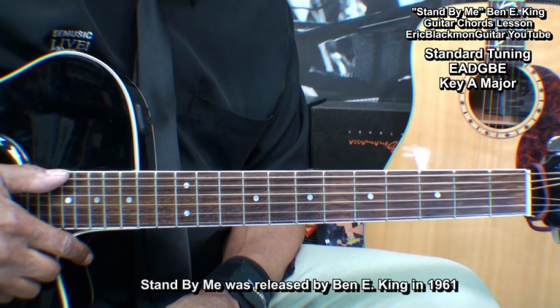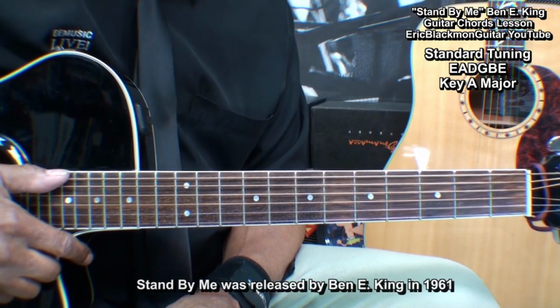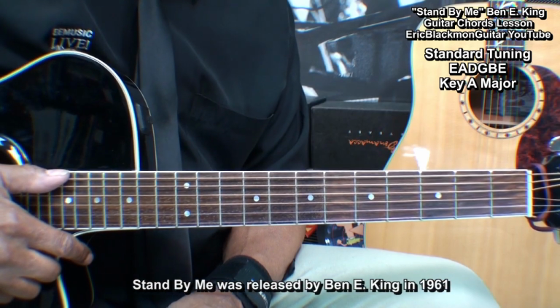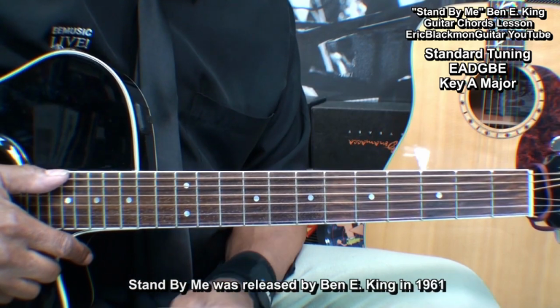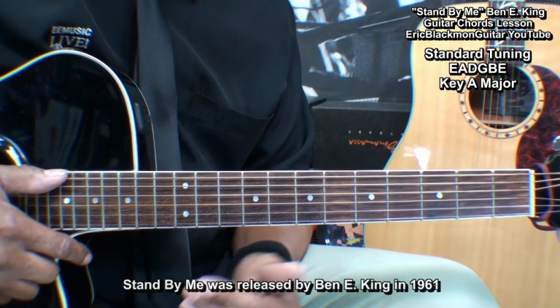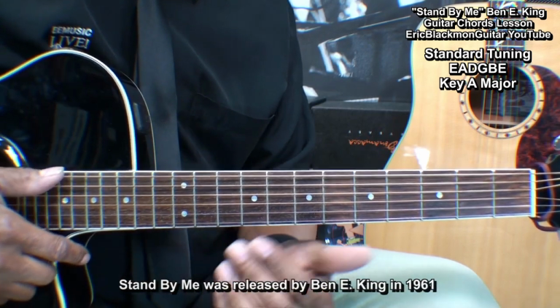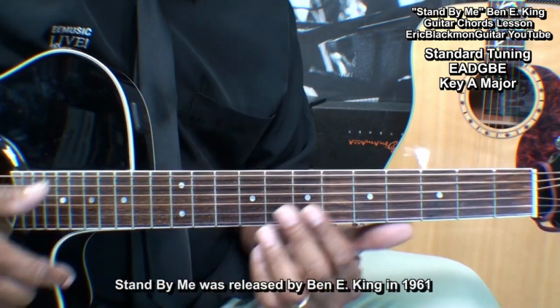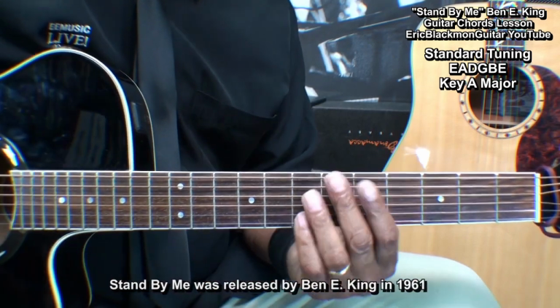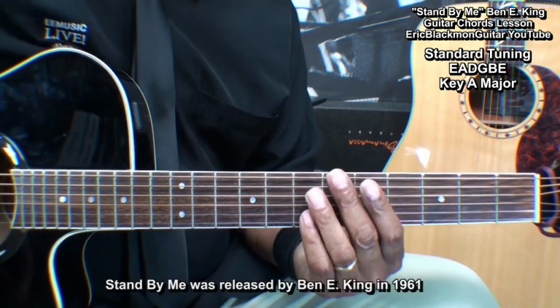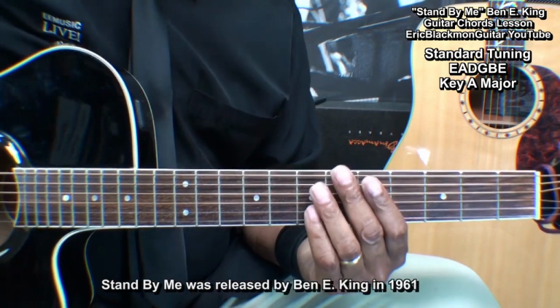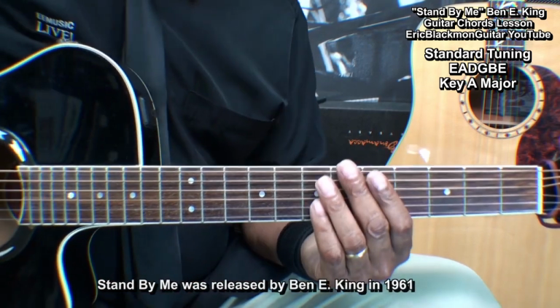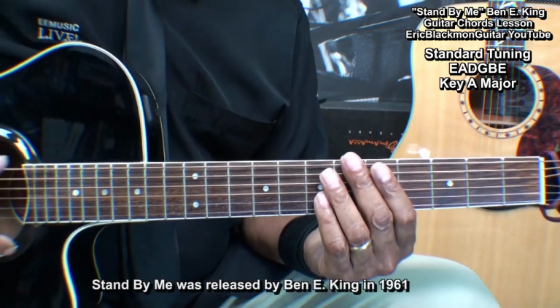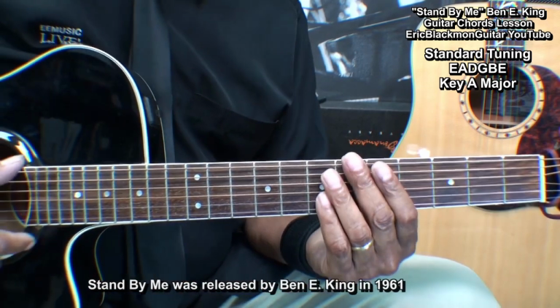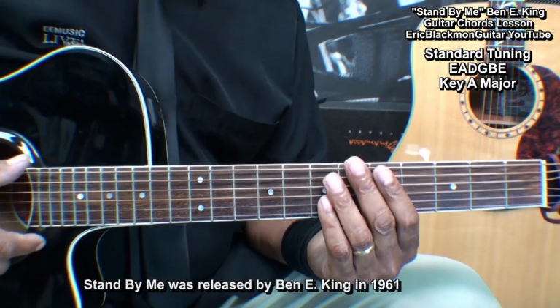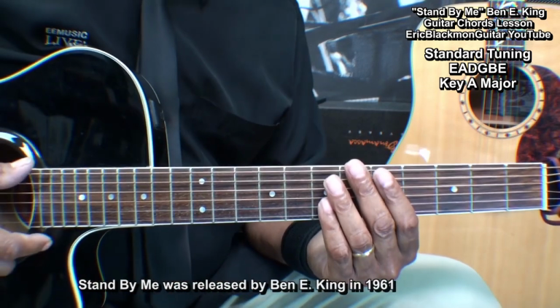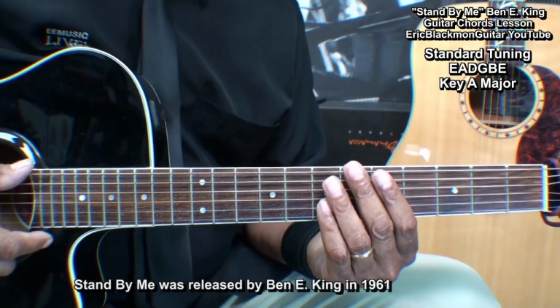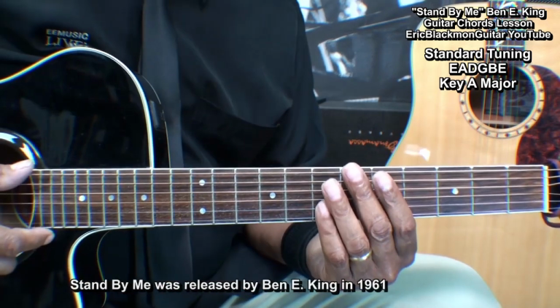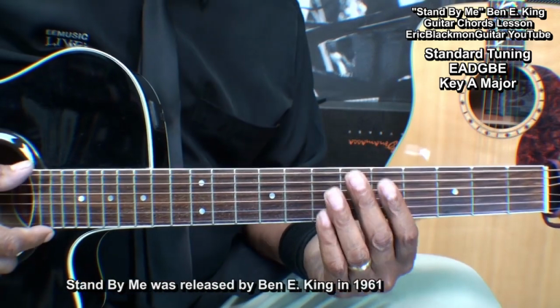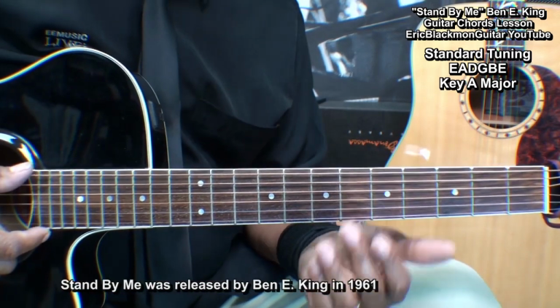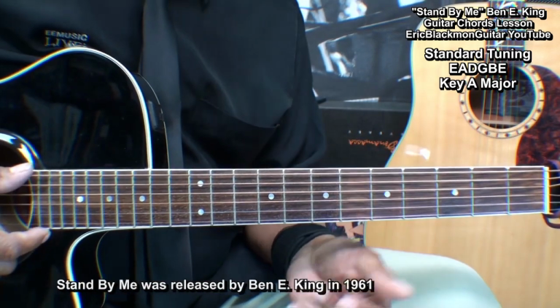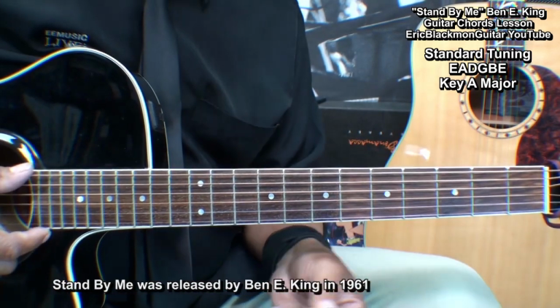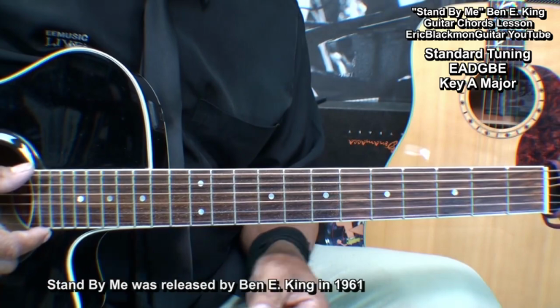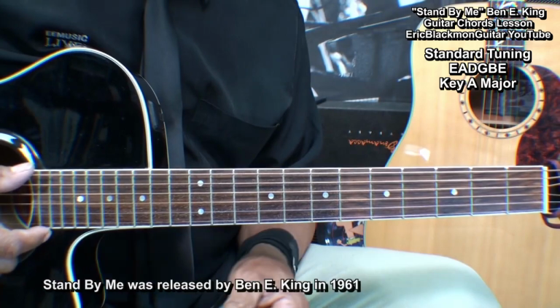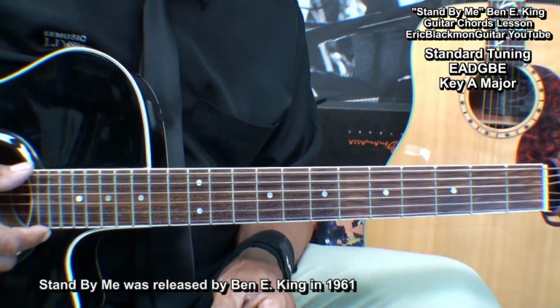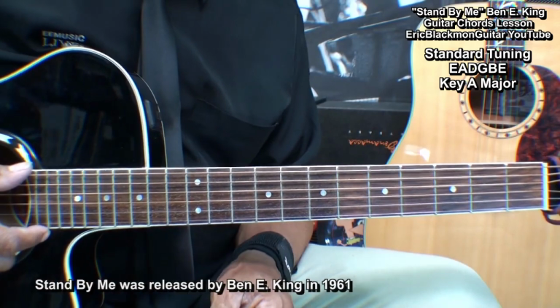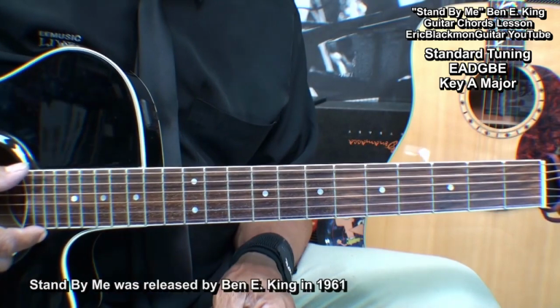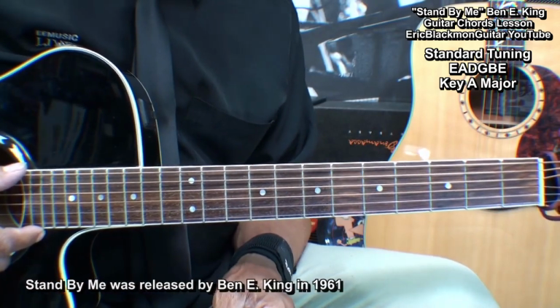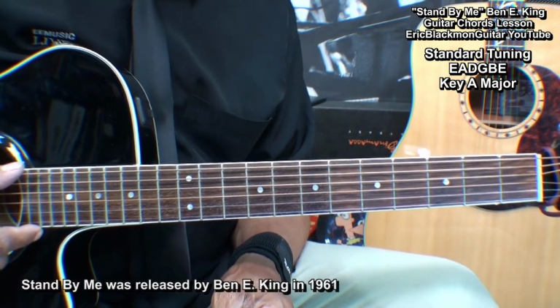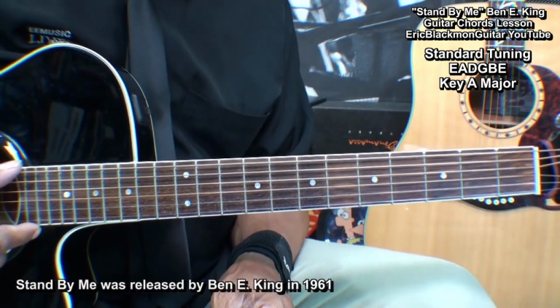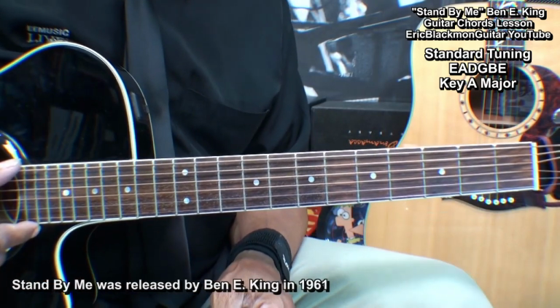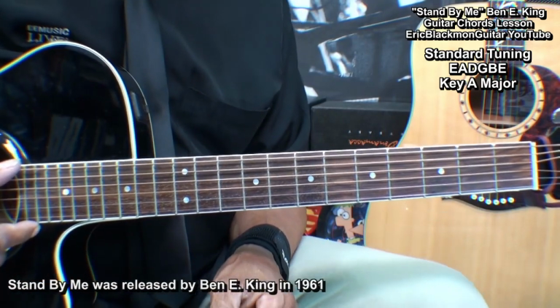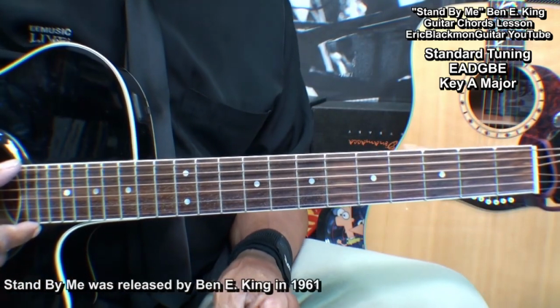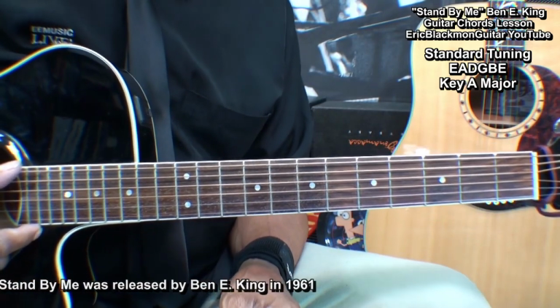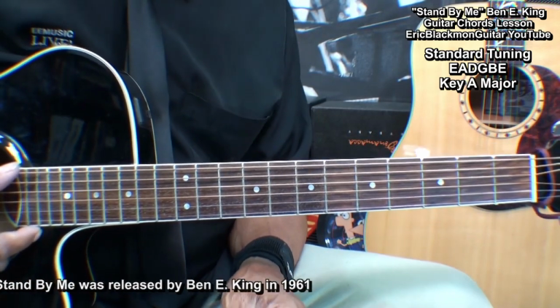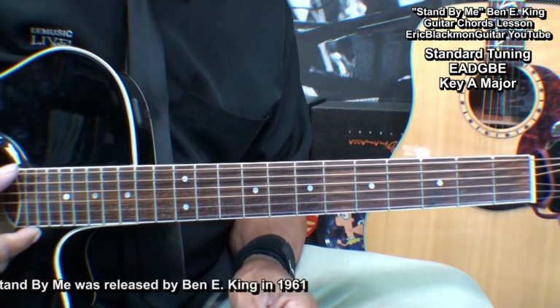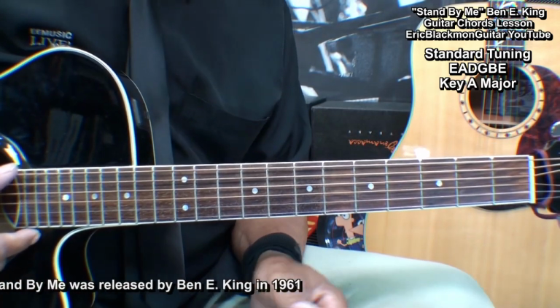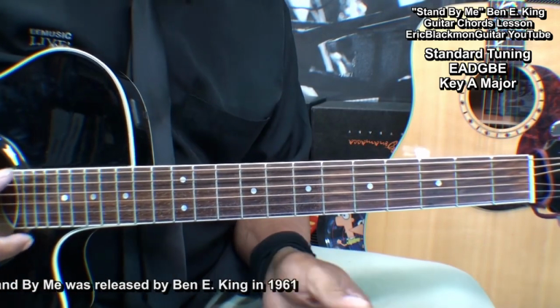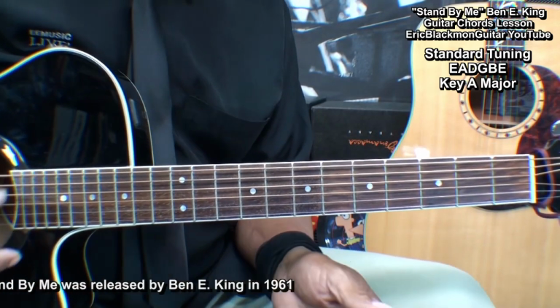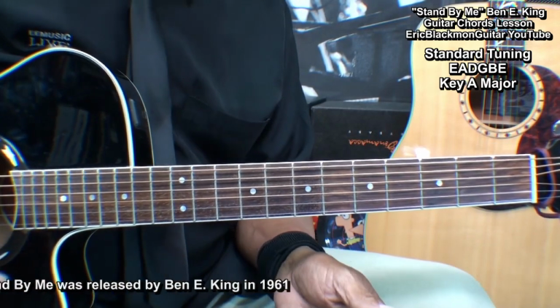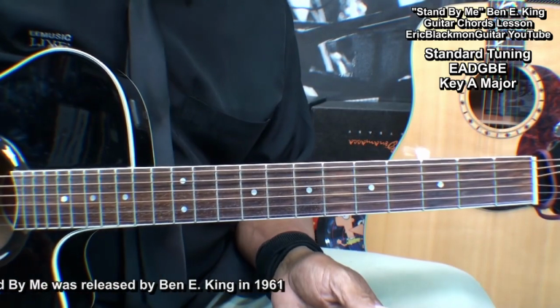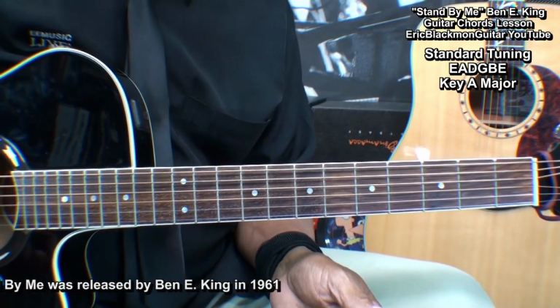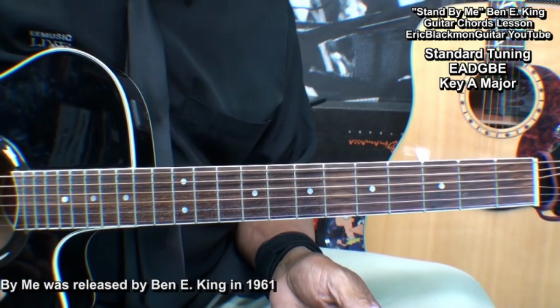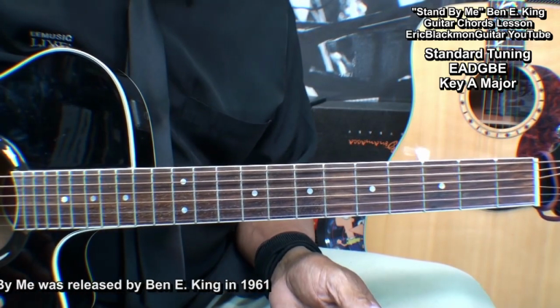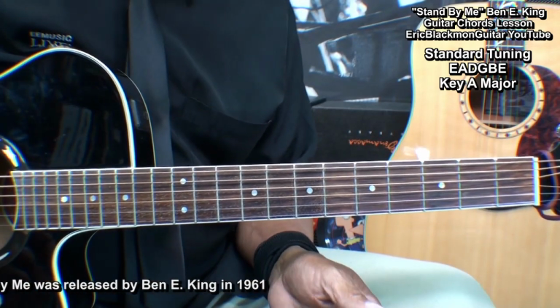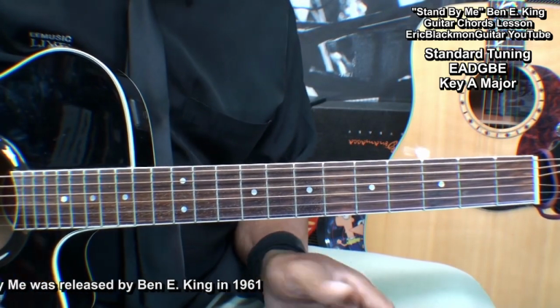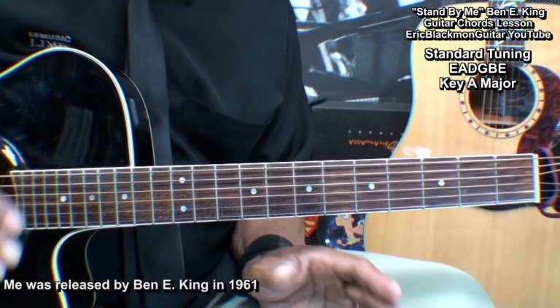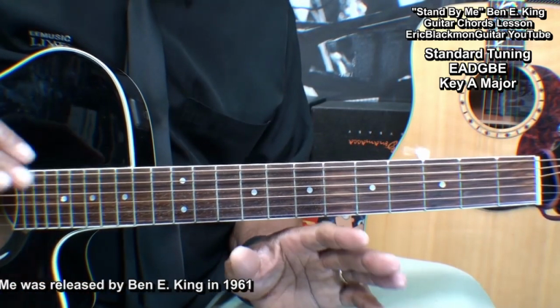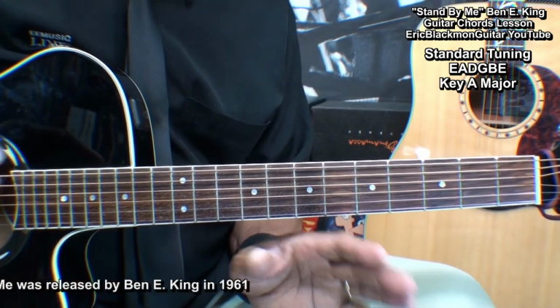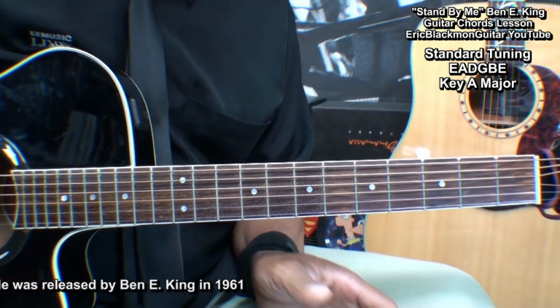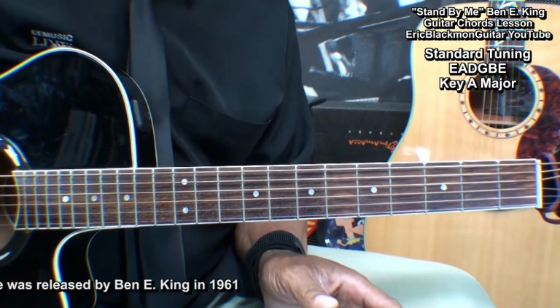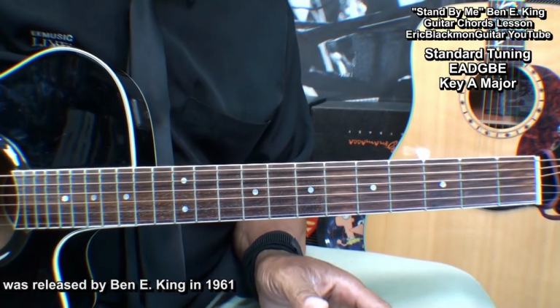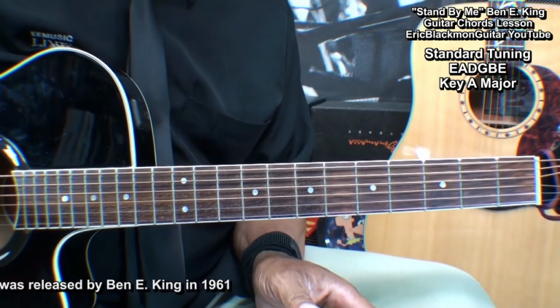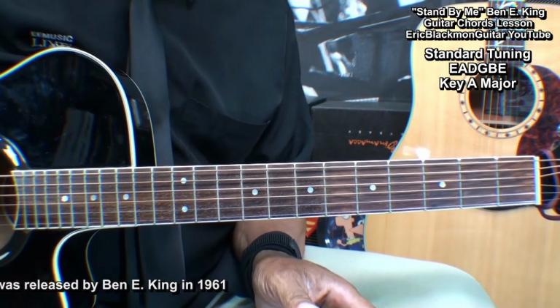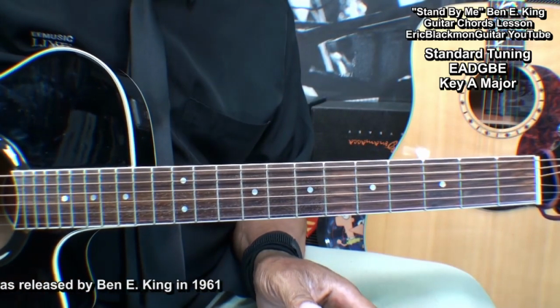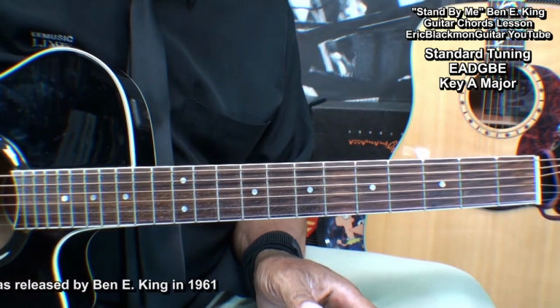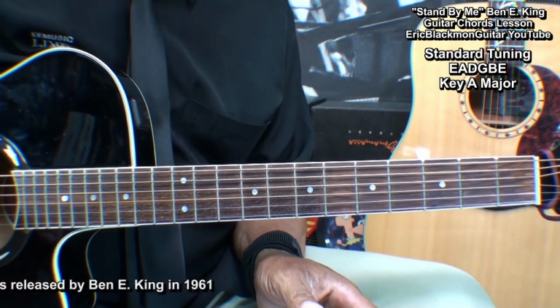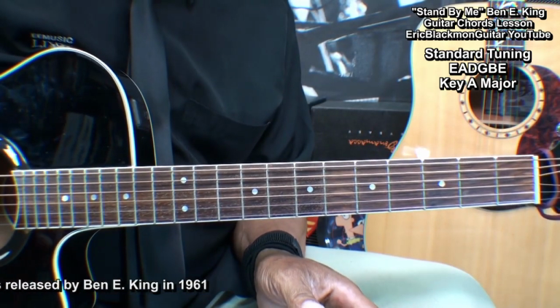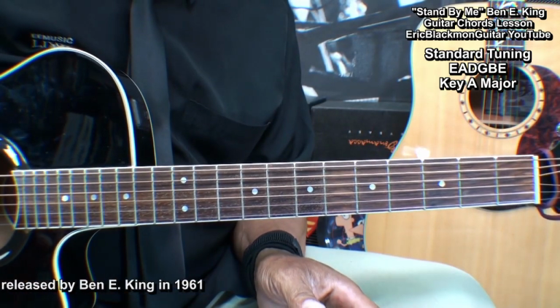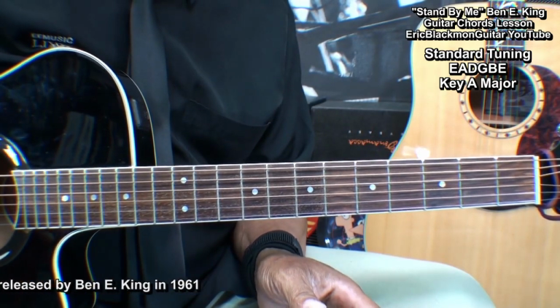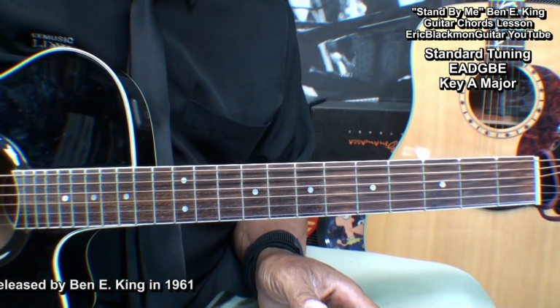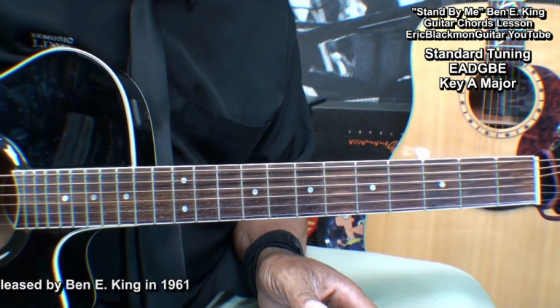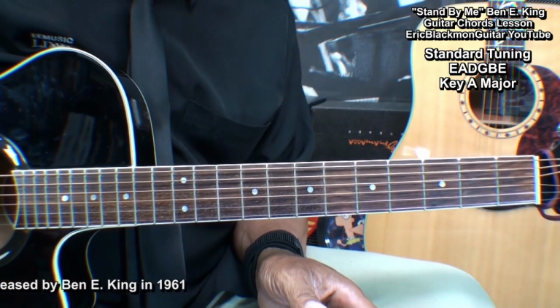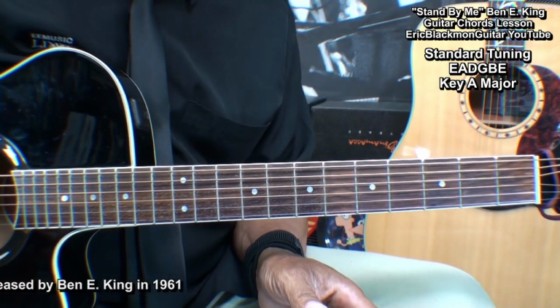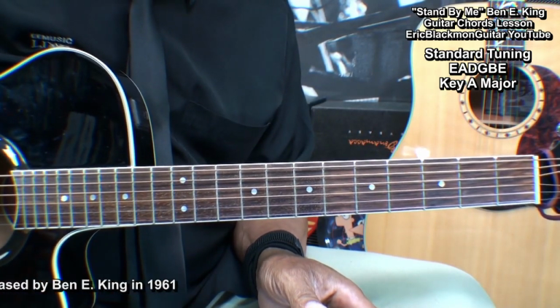The guitar is tuned standard: E, A, D, G, B, E, and we'll need to learn four chords to play this.